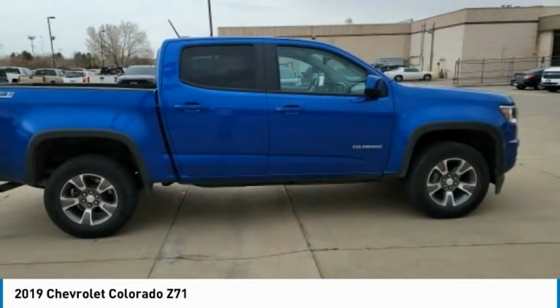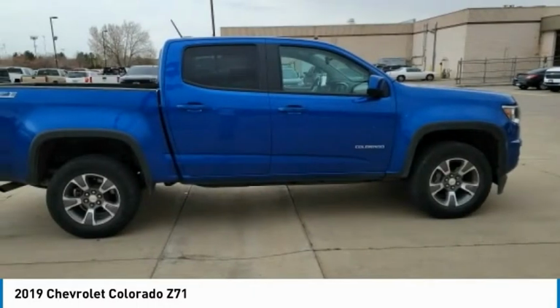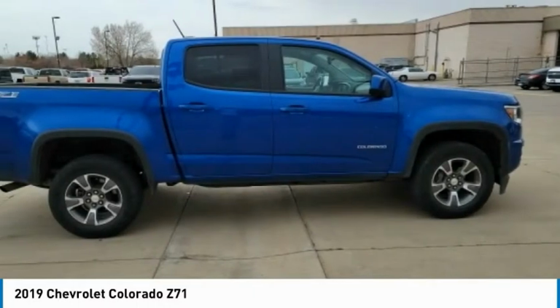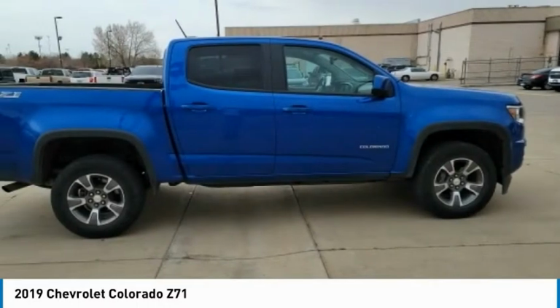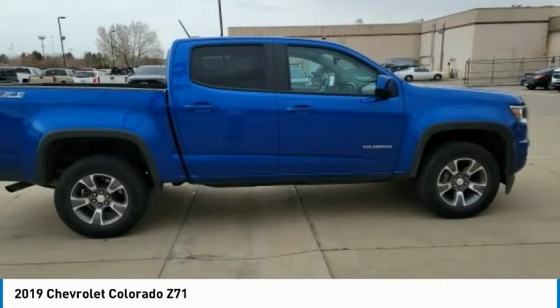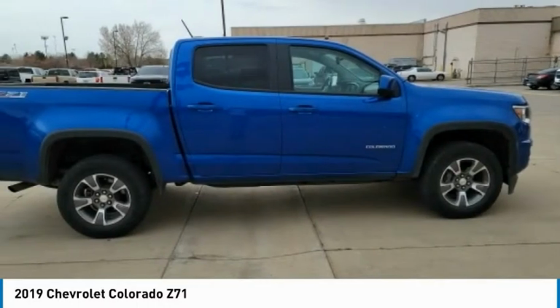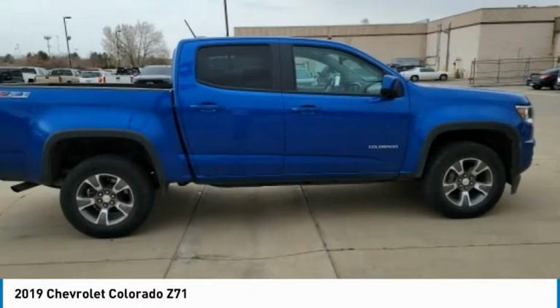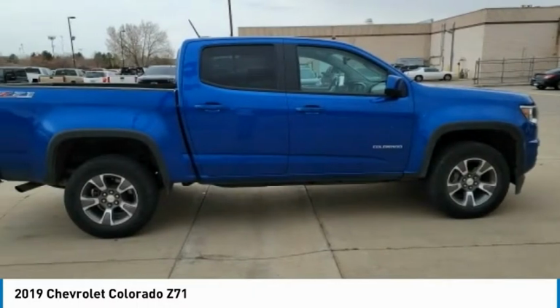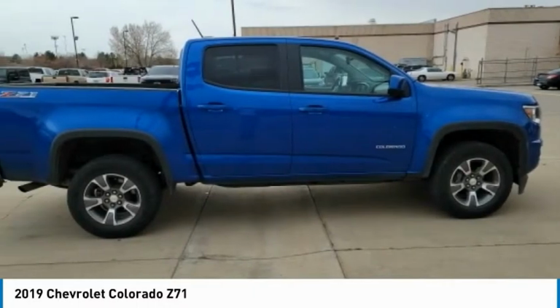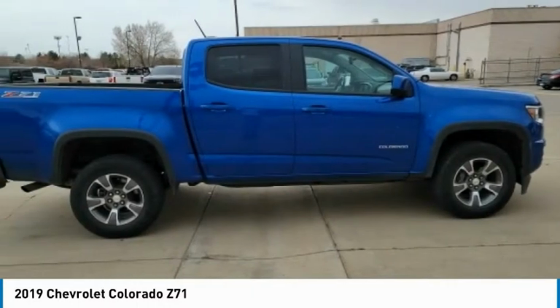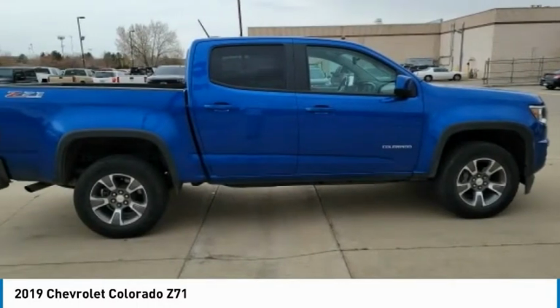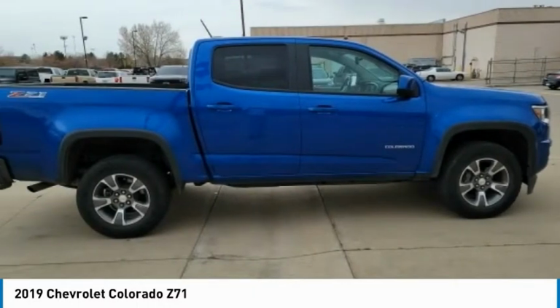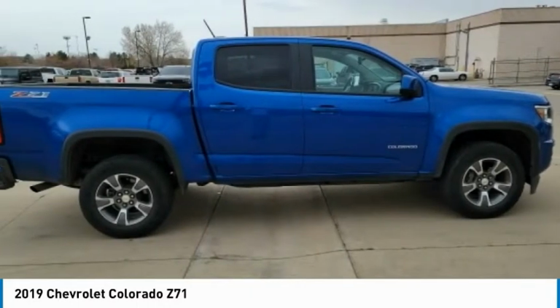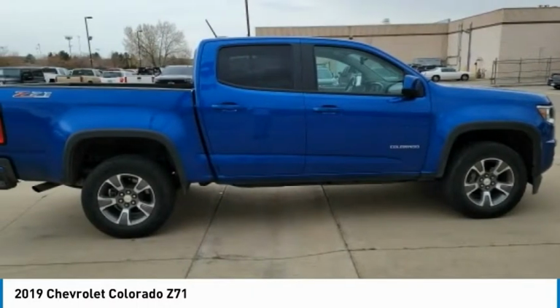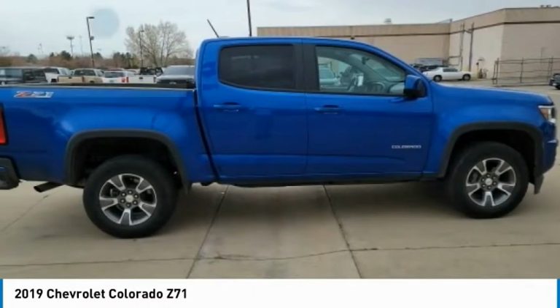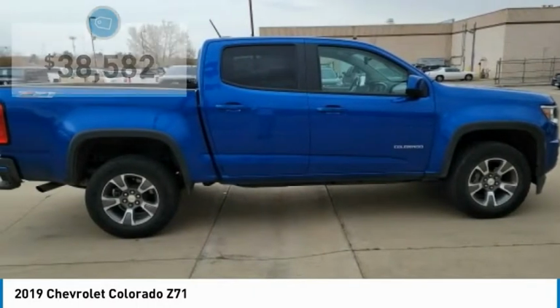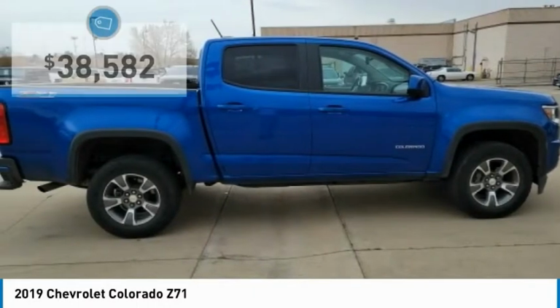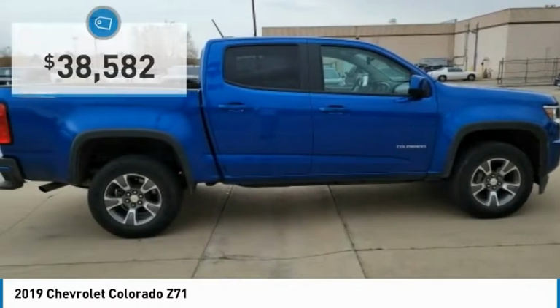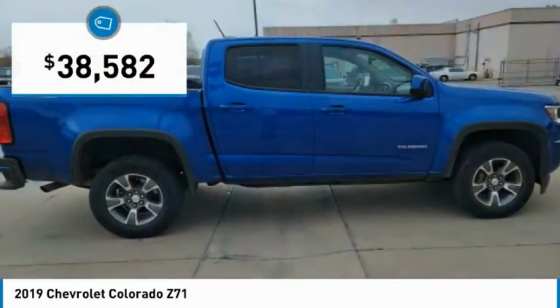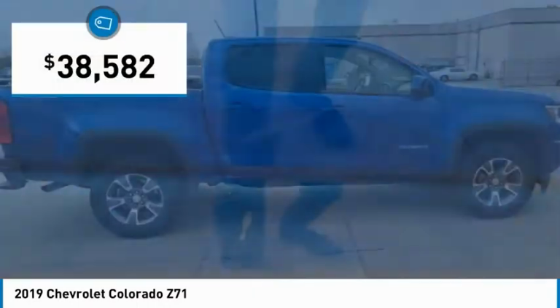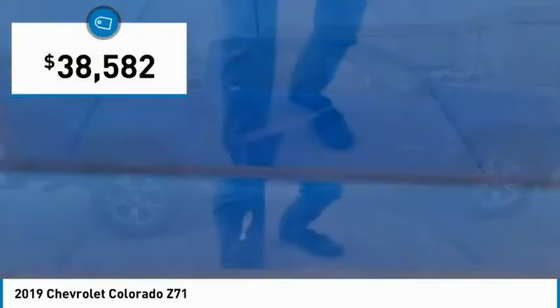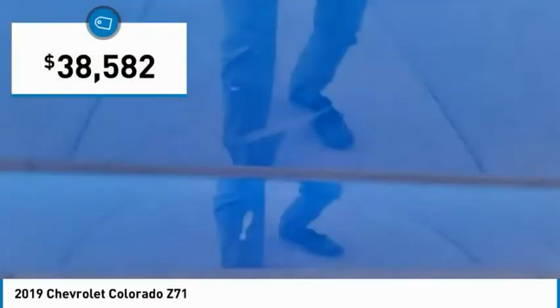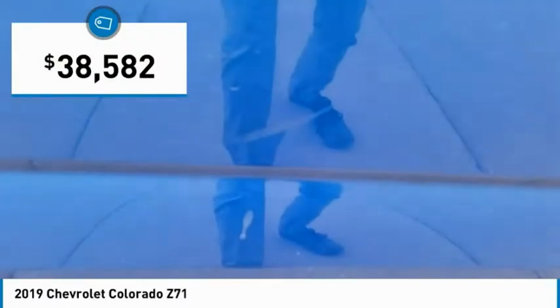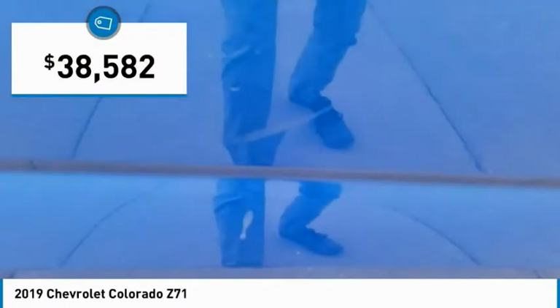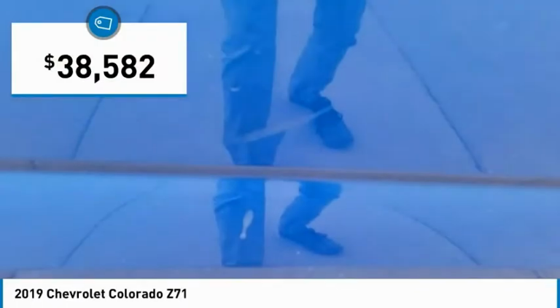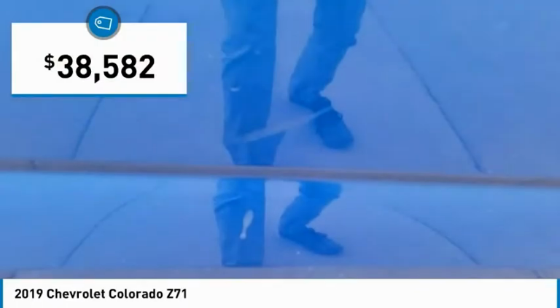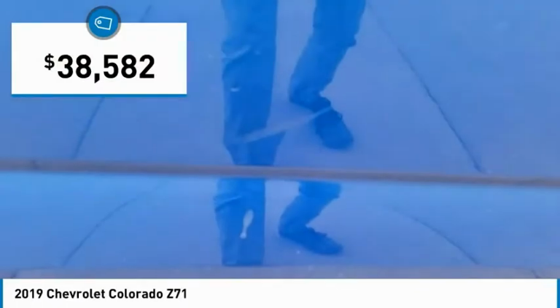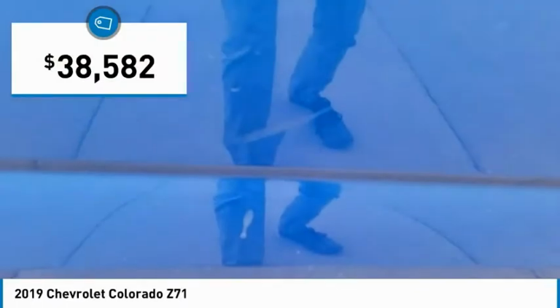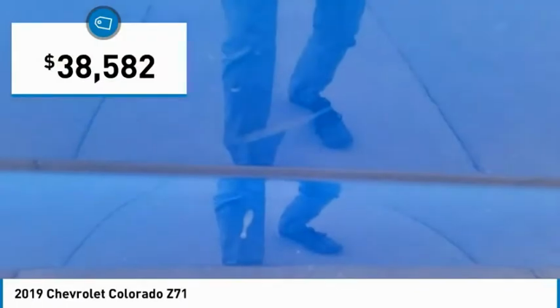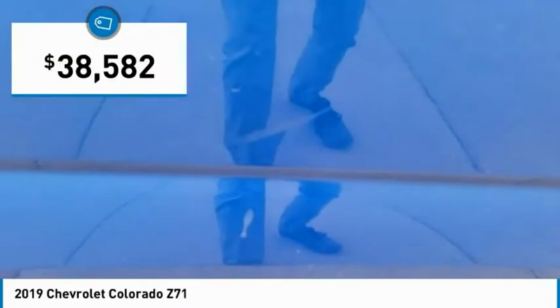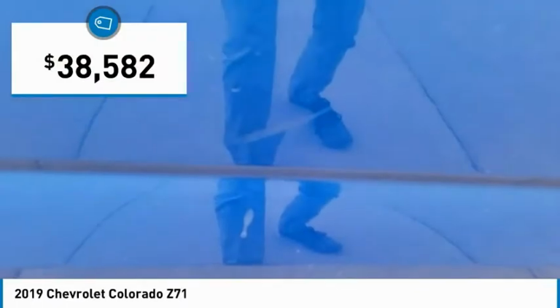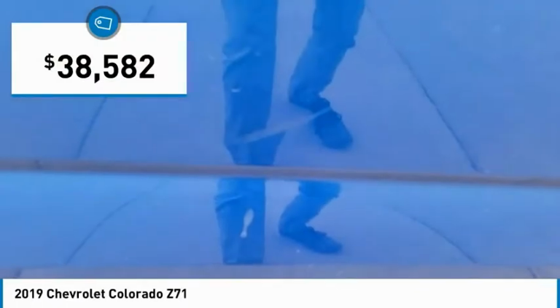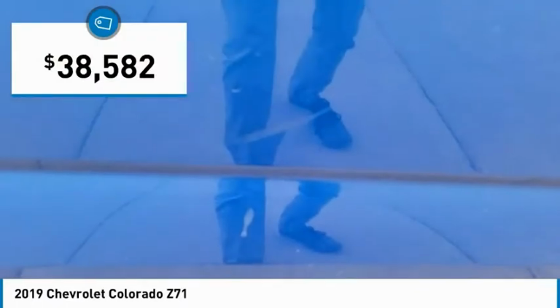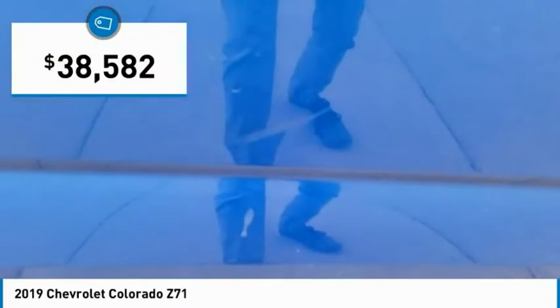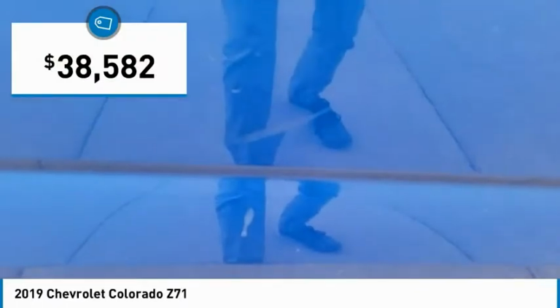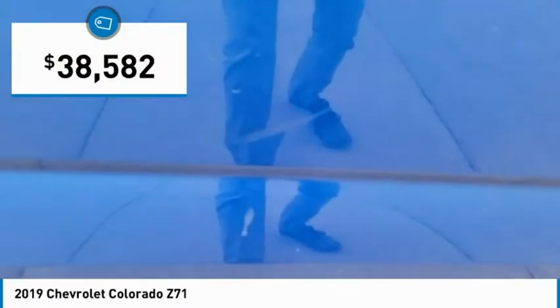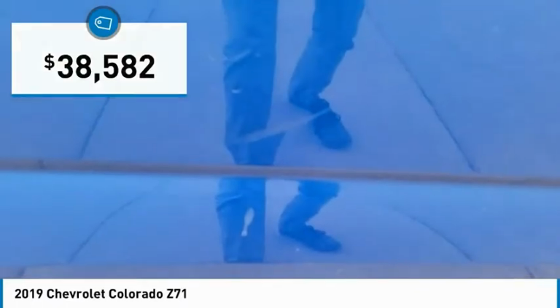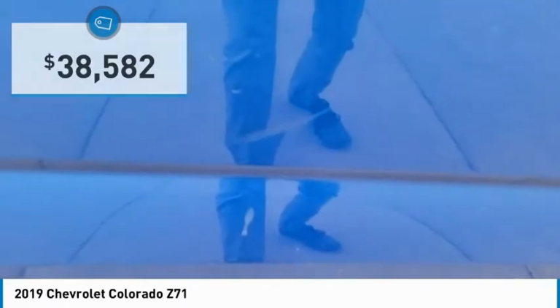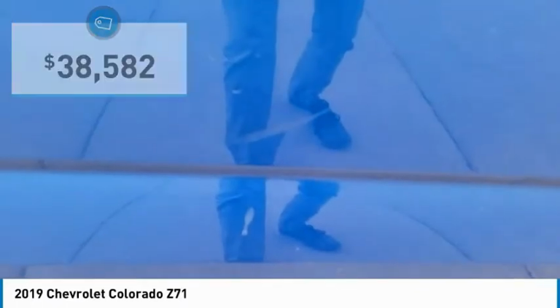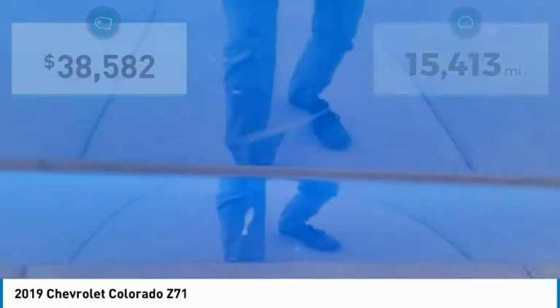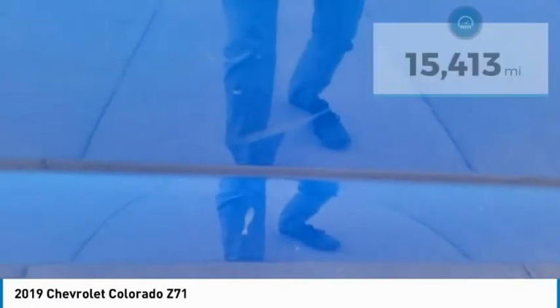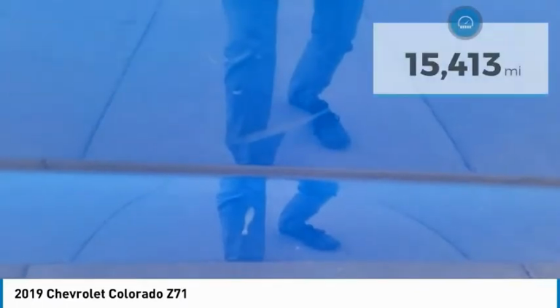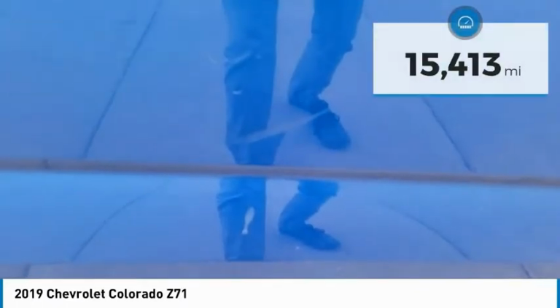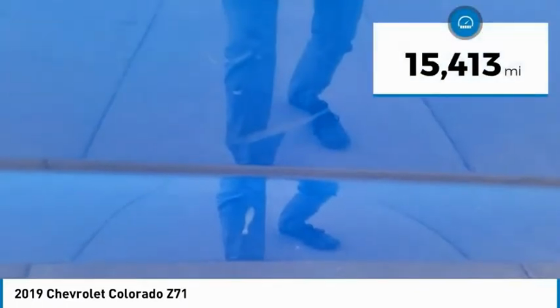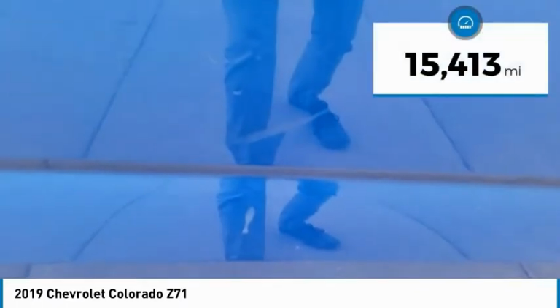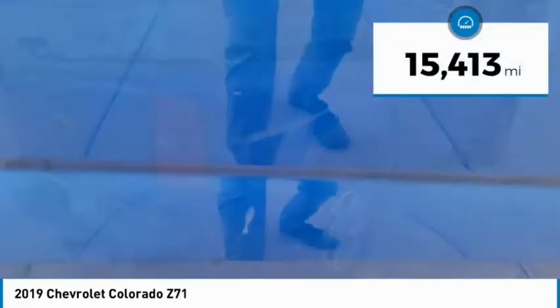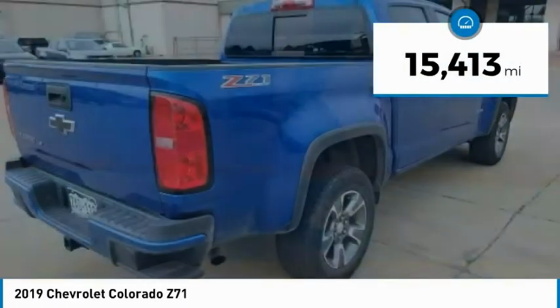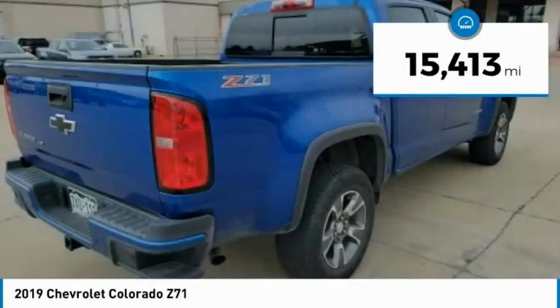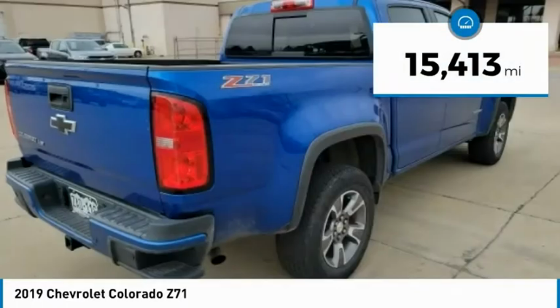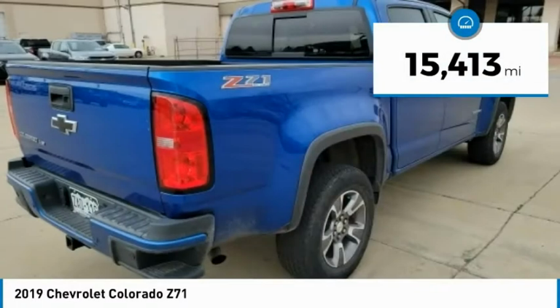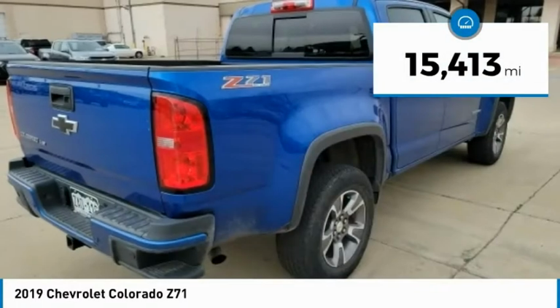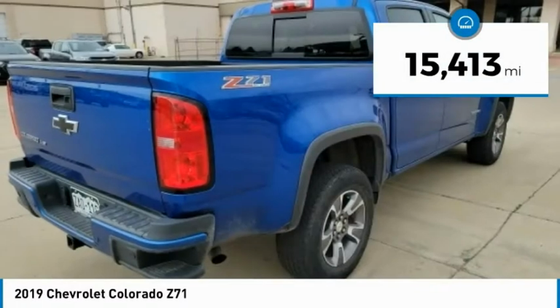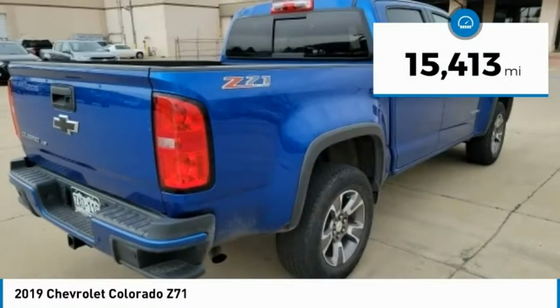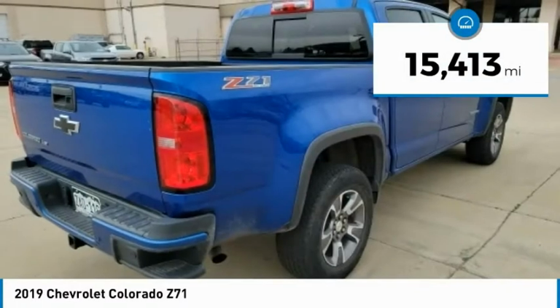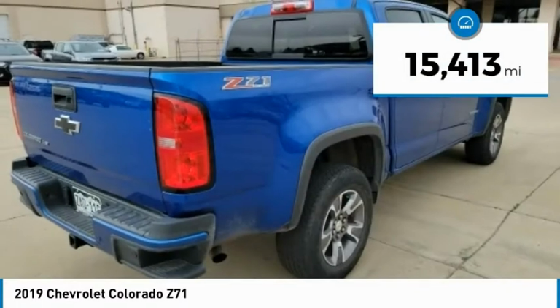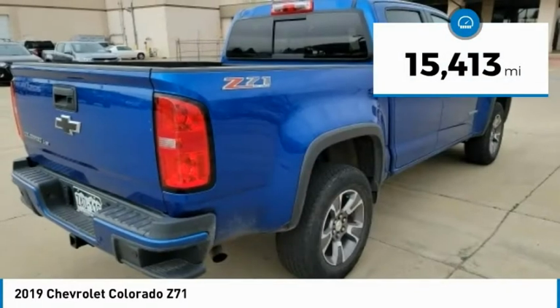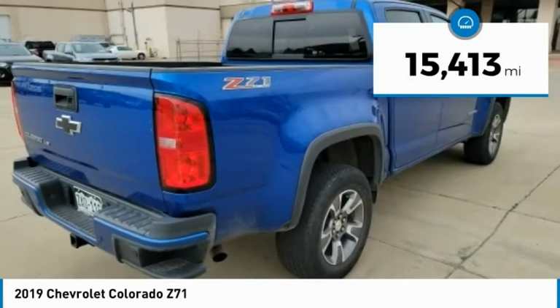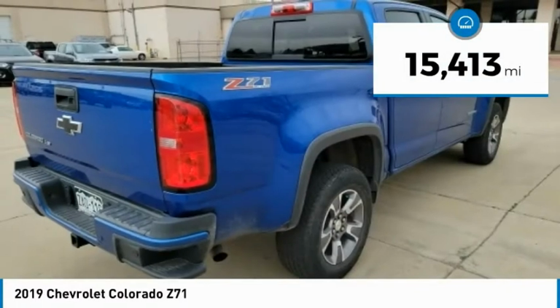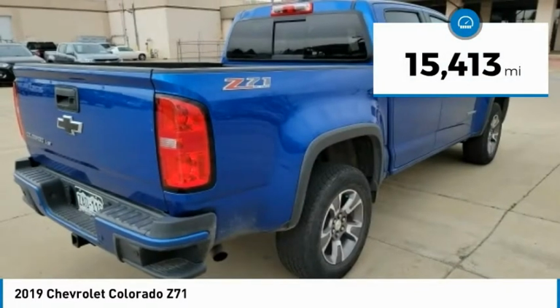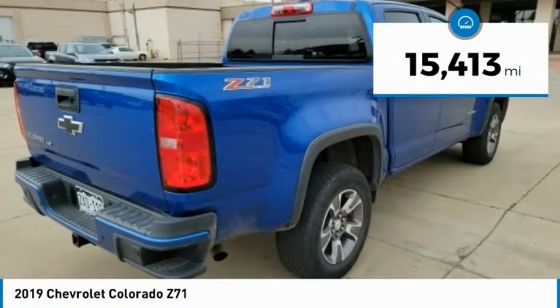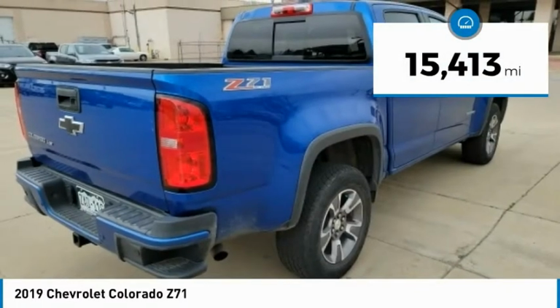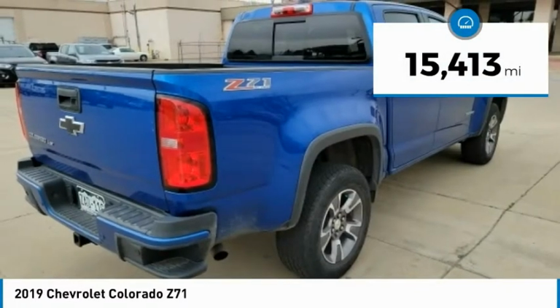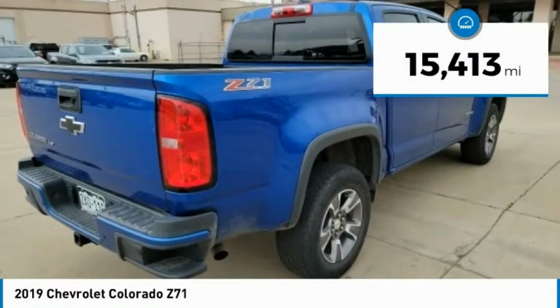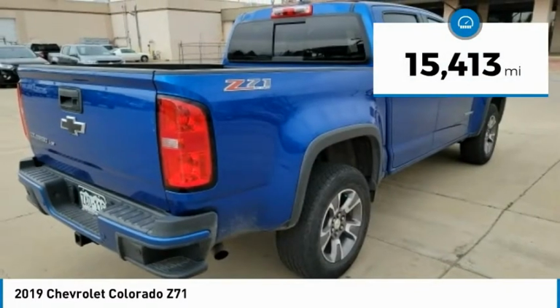Colorado is it, and is priced below $40,000. This vehicle has less than 20,000 miles.